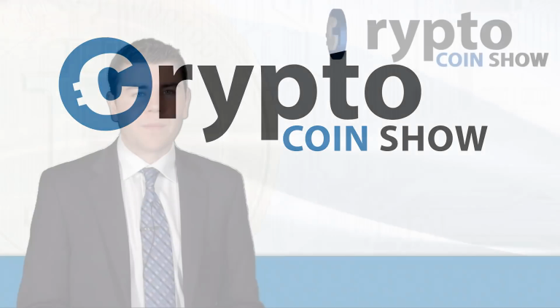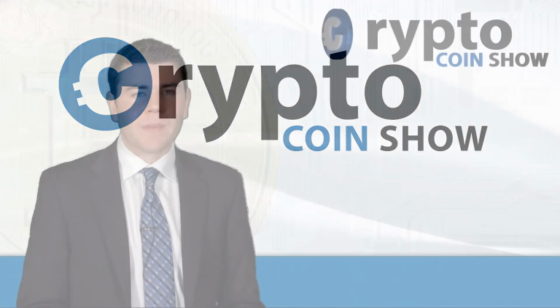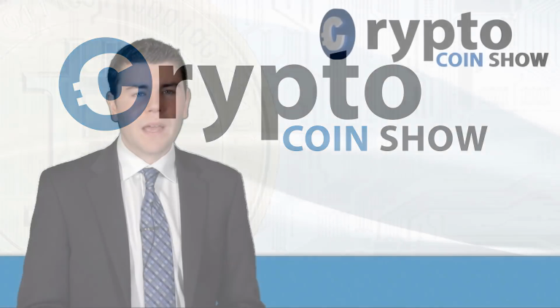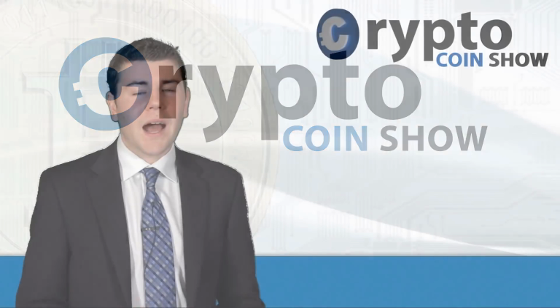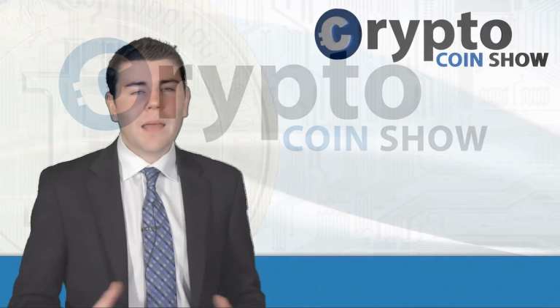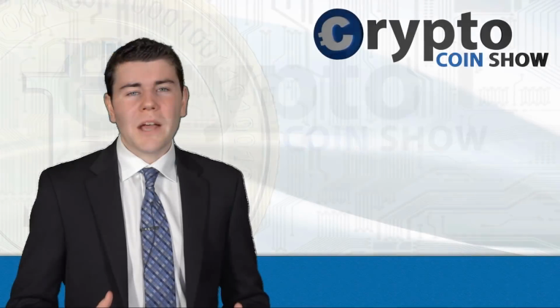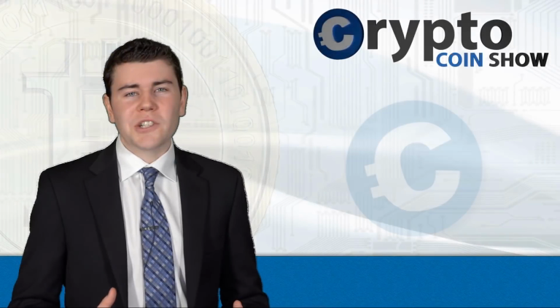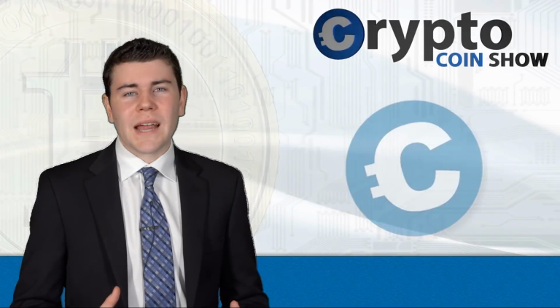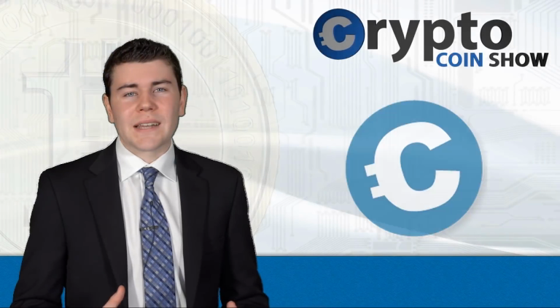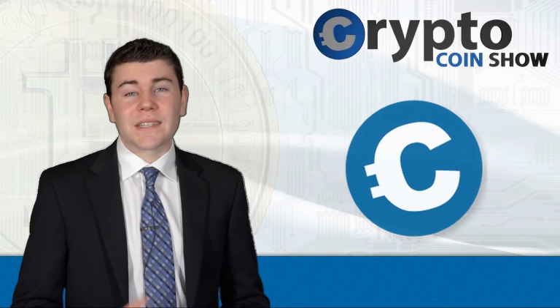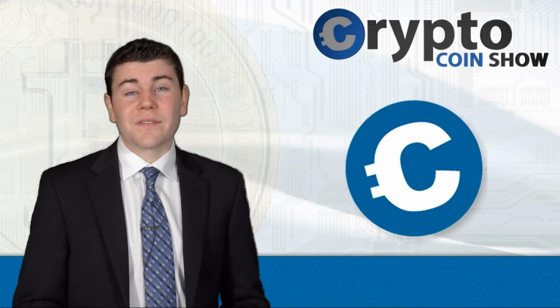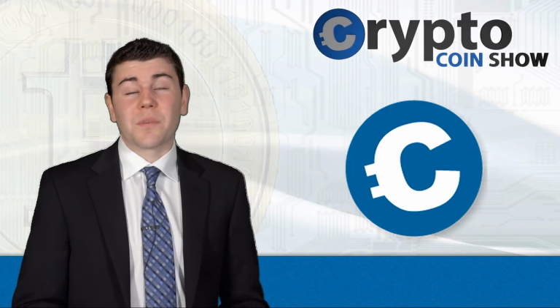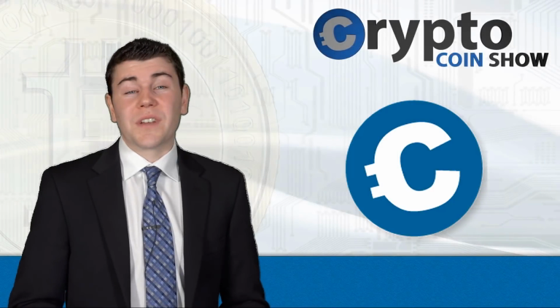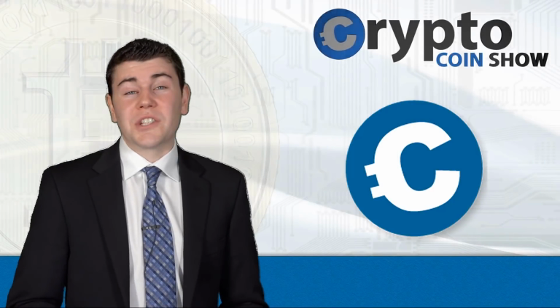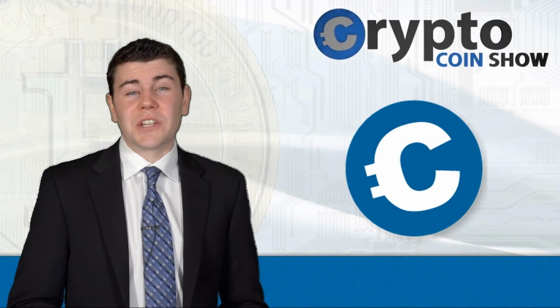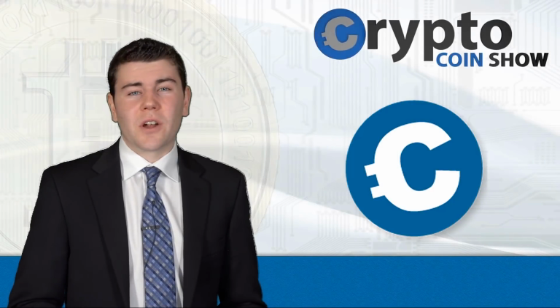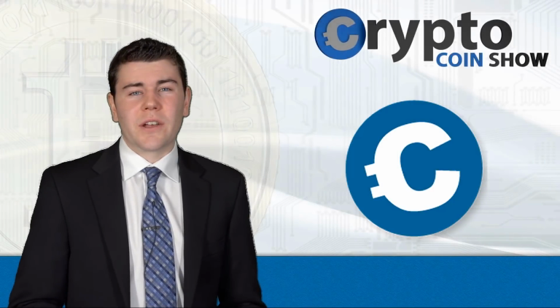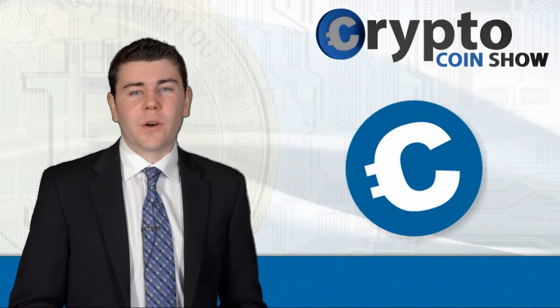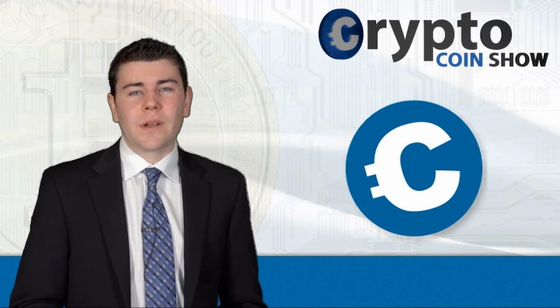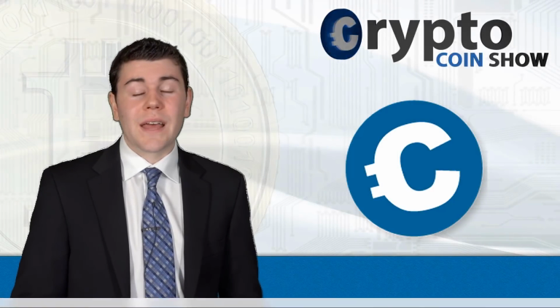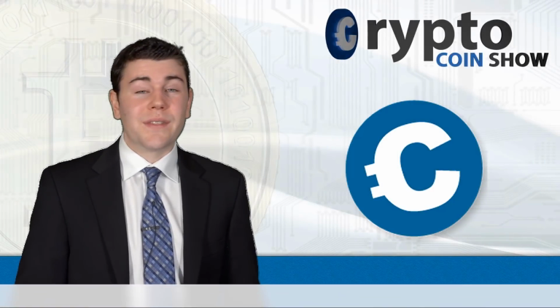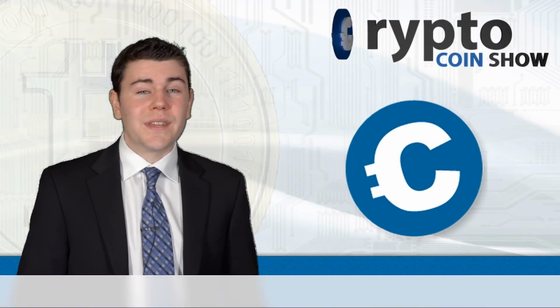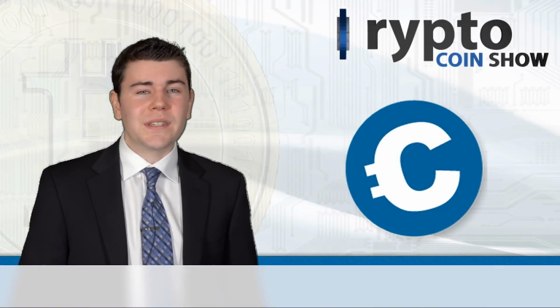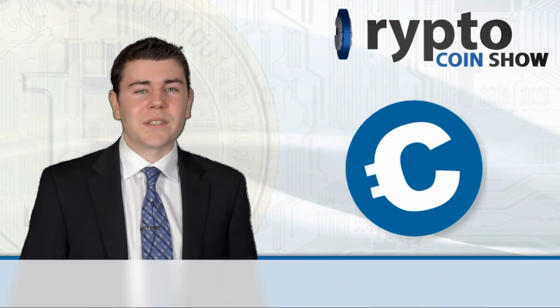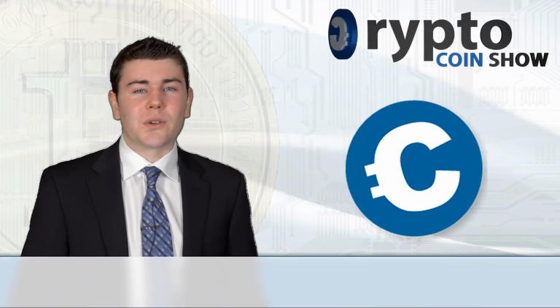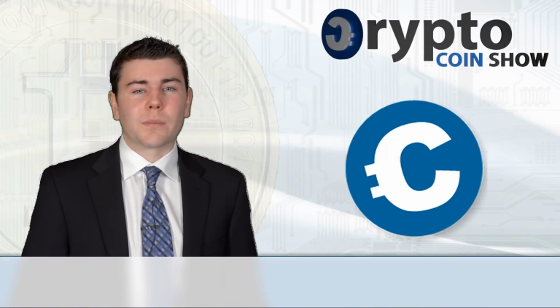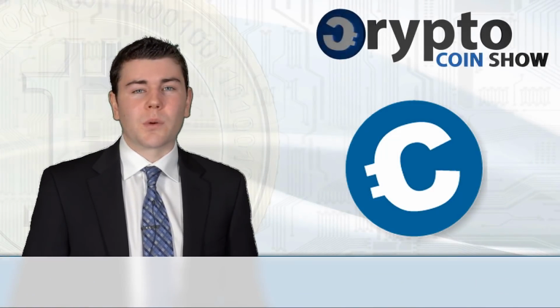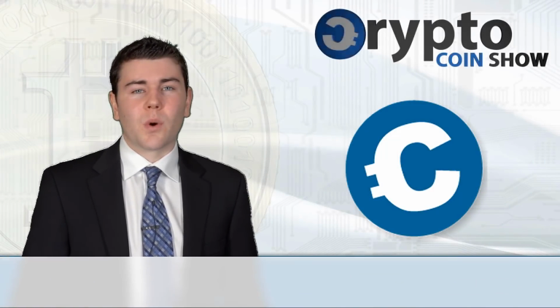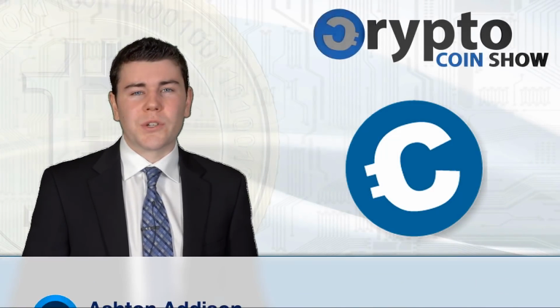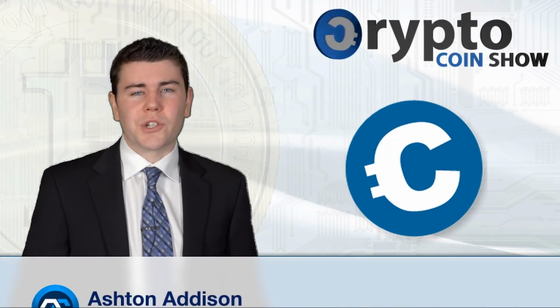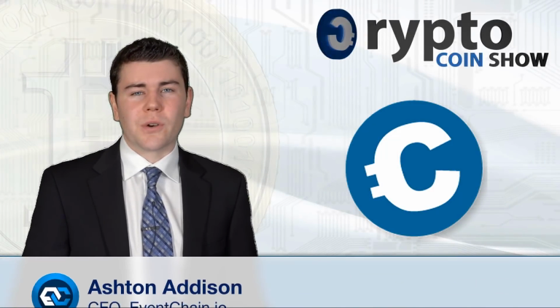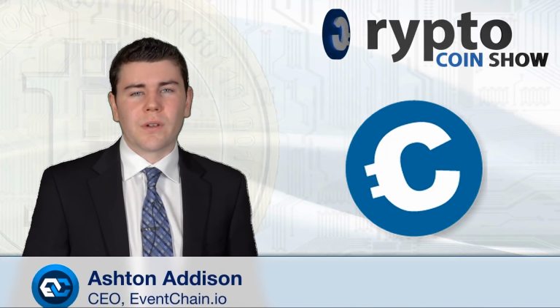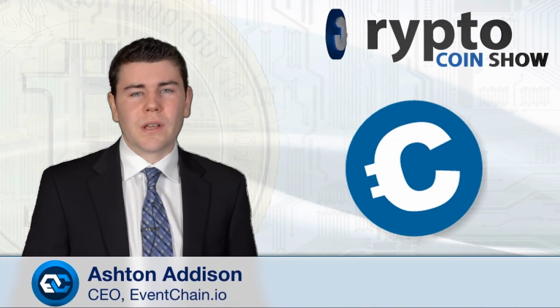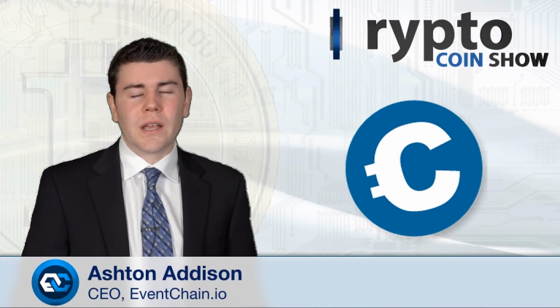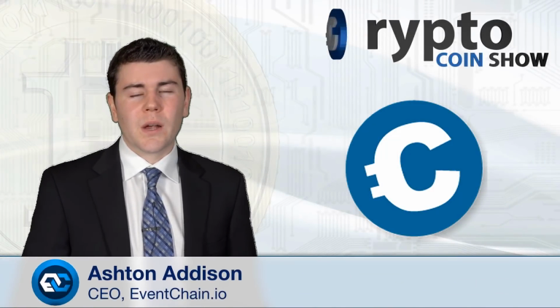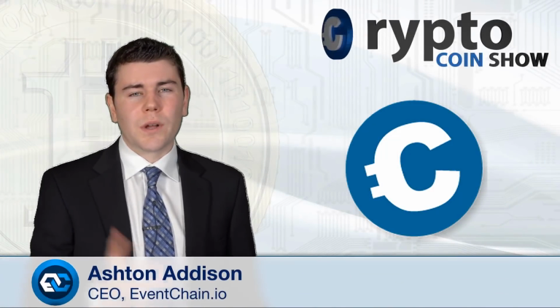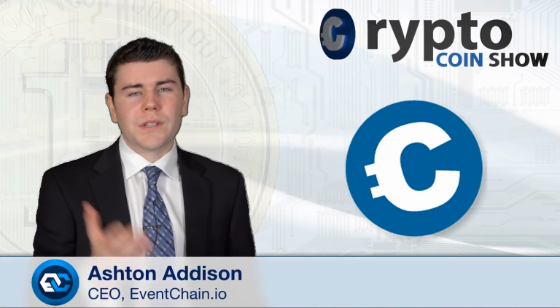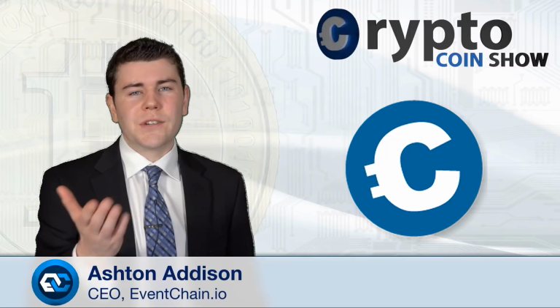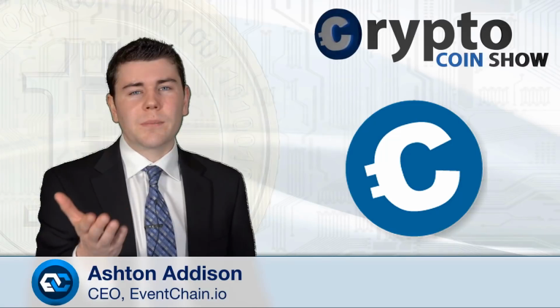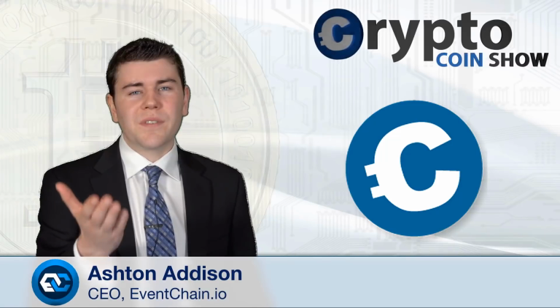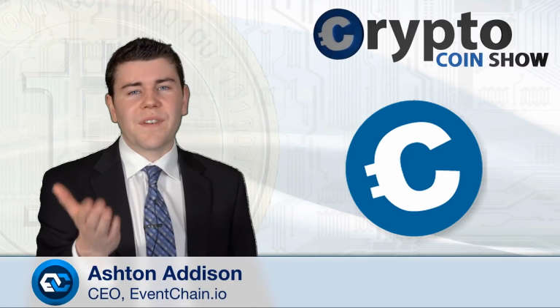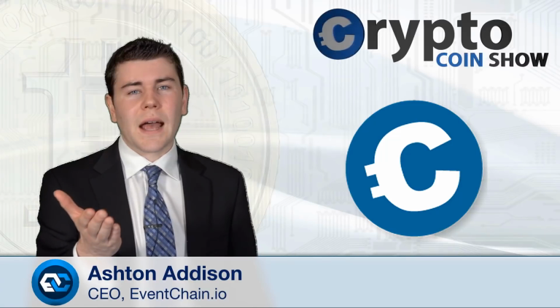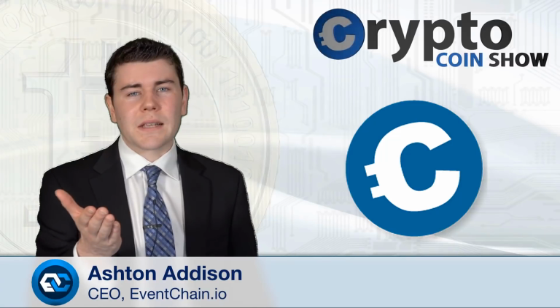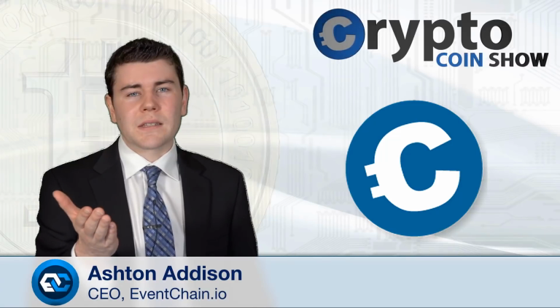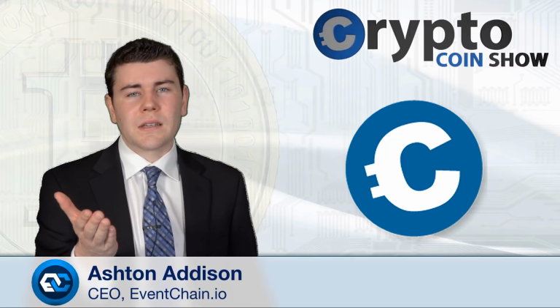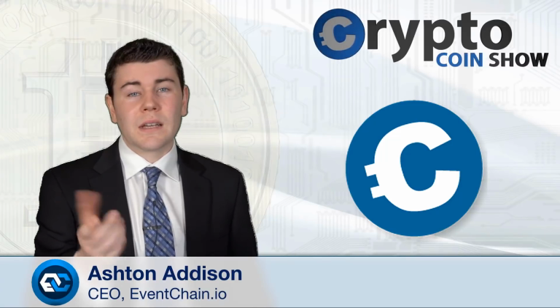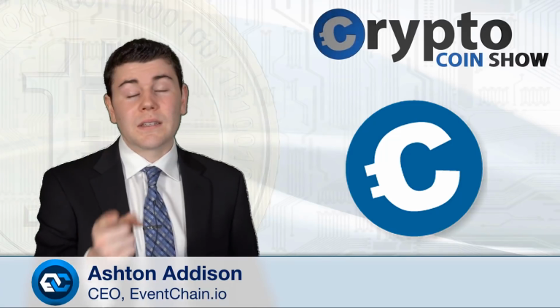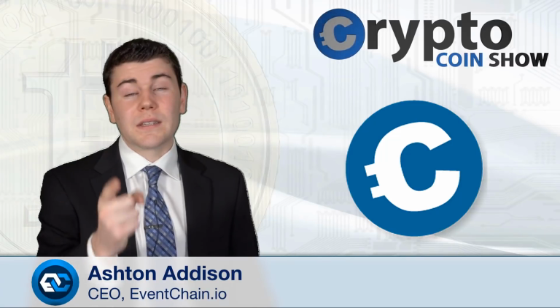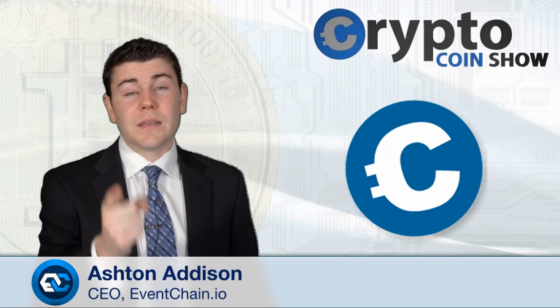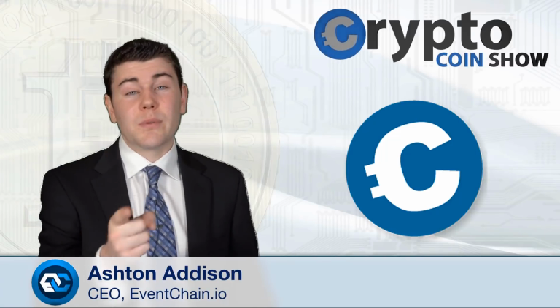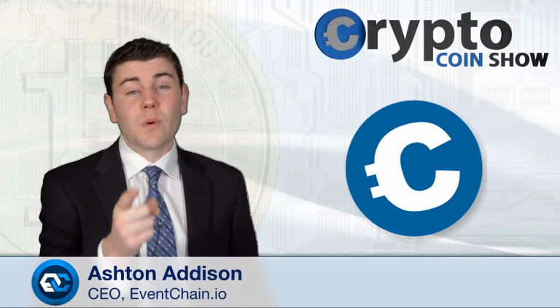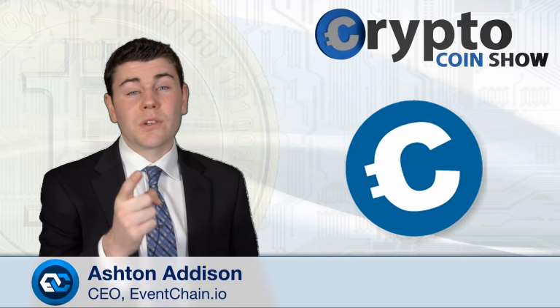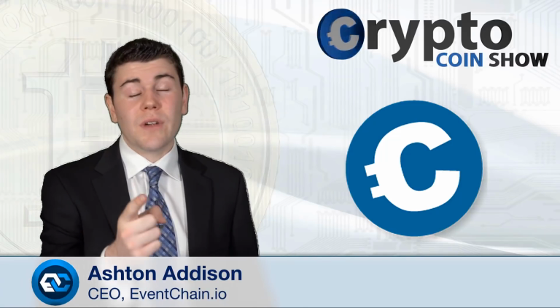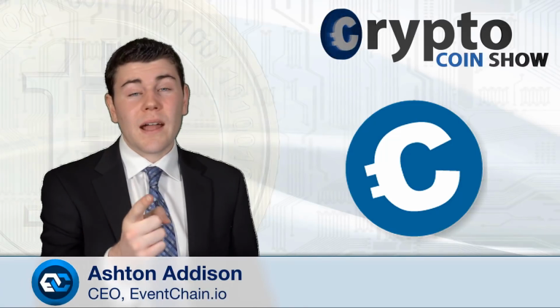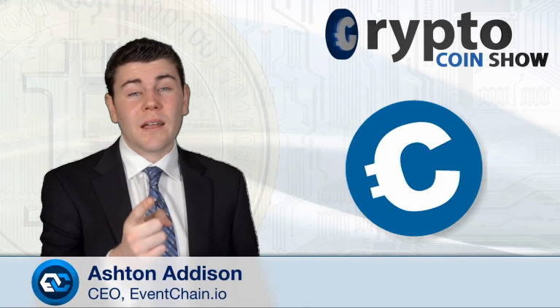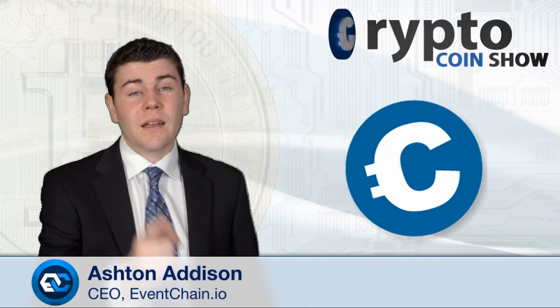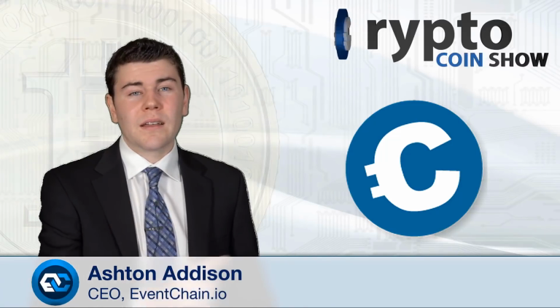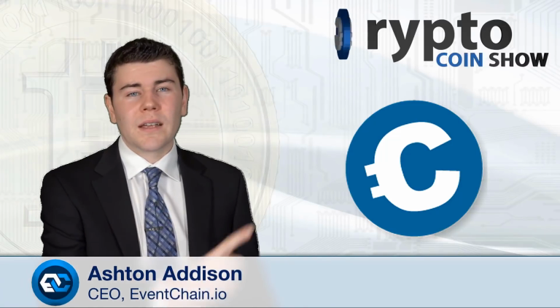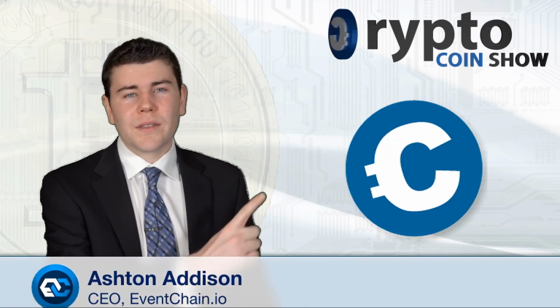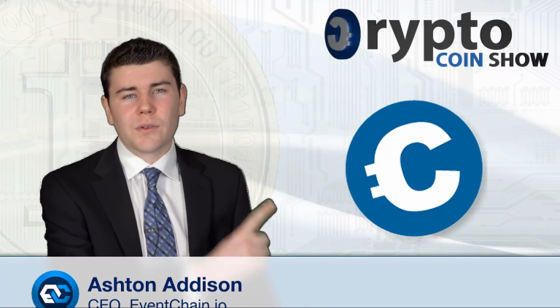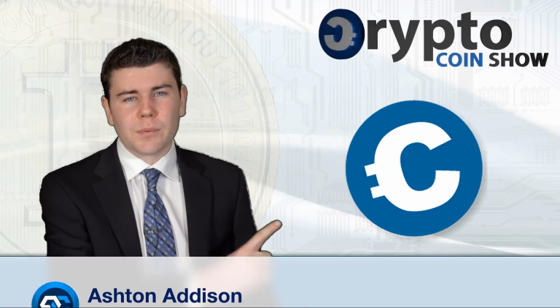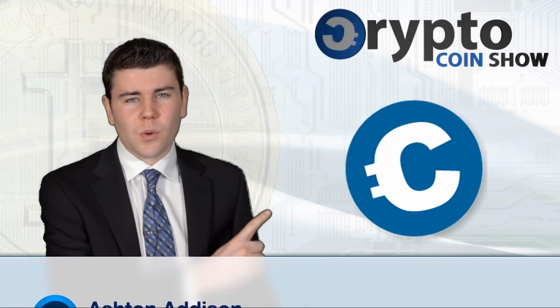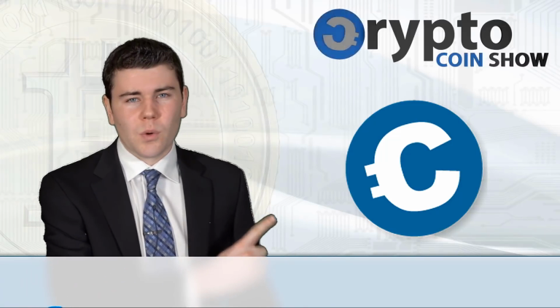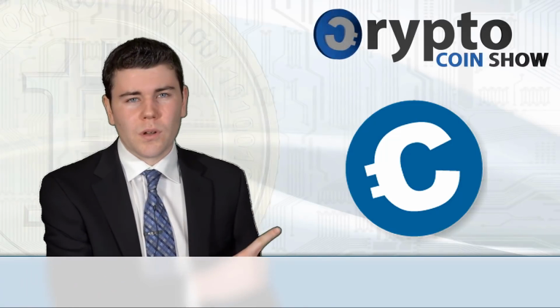I'm Ashton Addison from EventChain.io and this is the Crypto Coin Show, where I decrypt the facts to keep you on track in the crypto world.